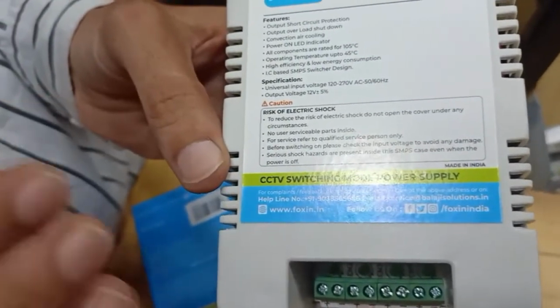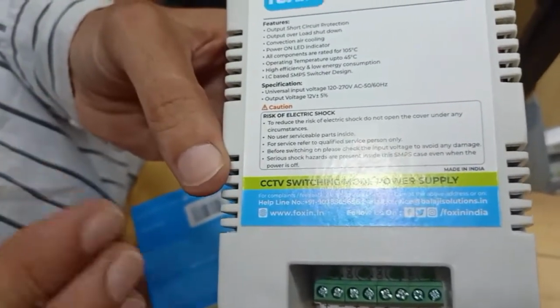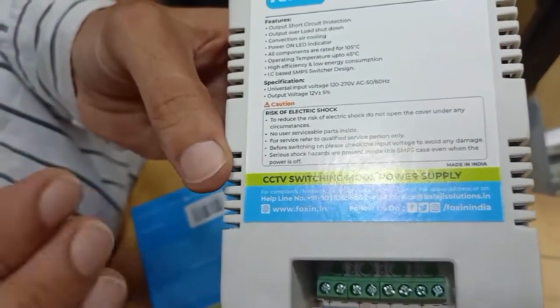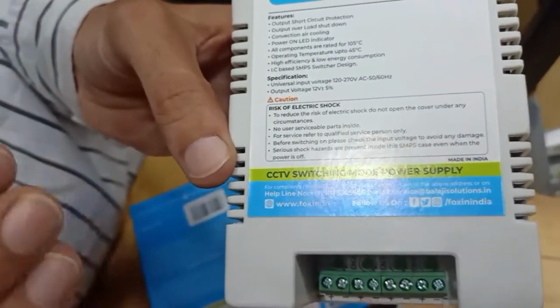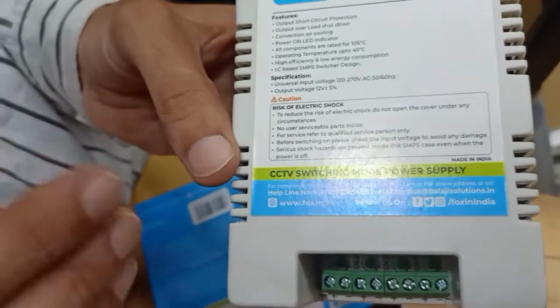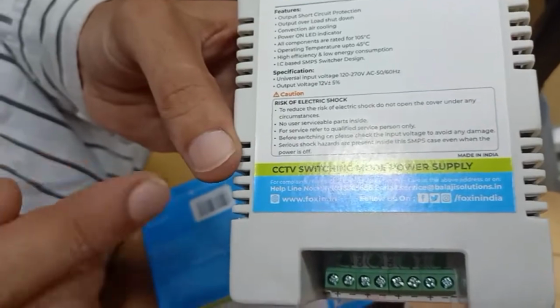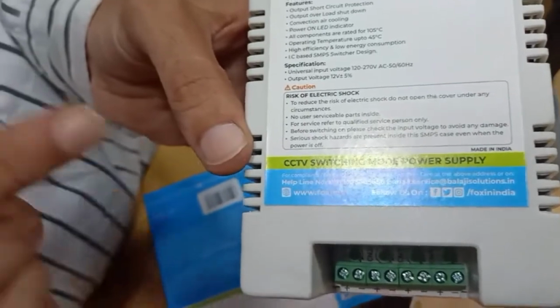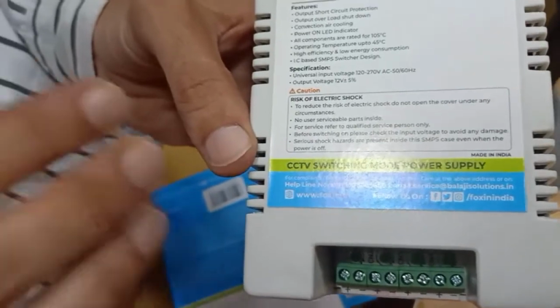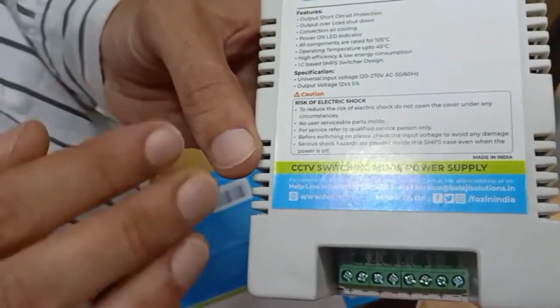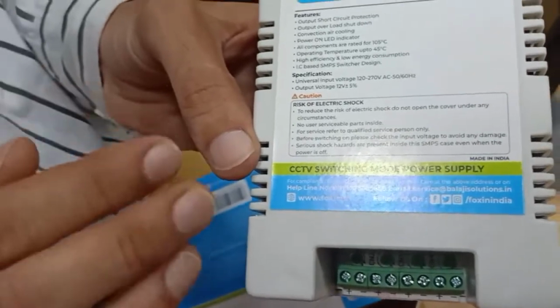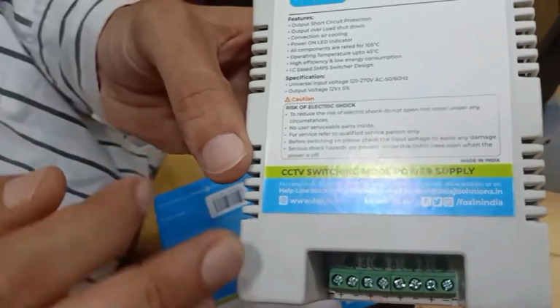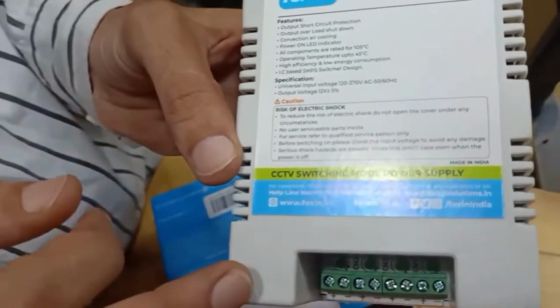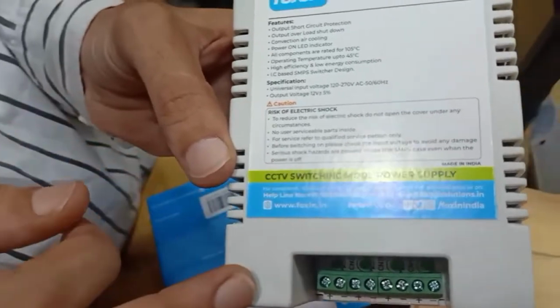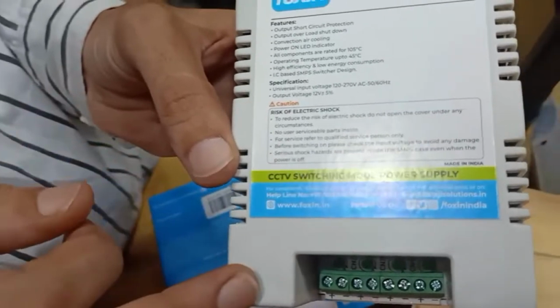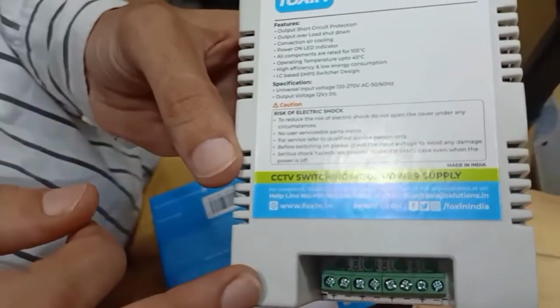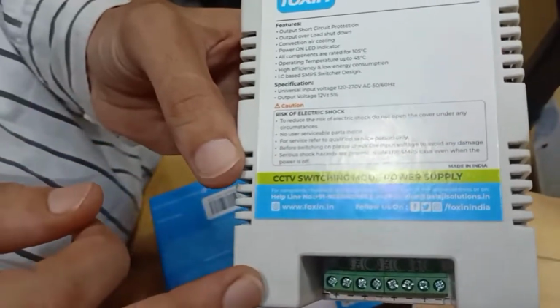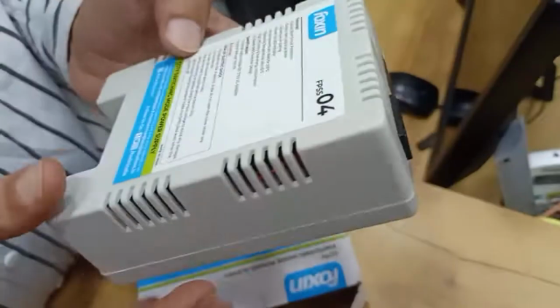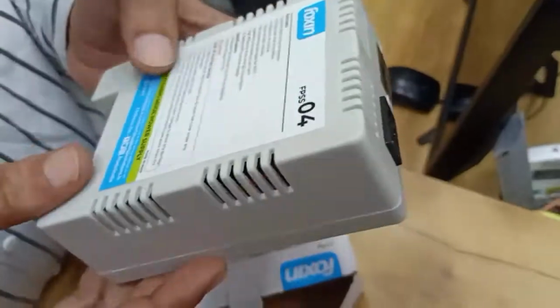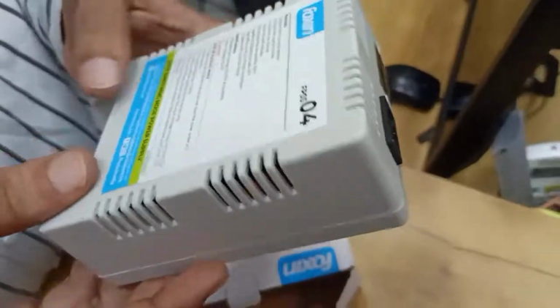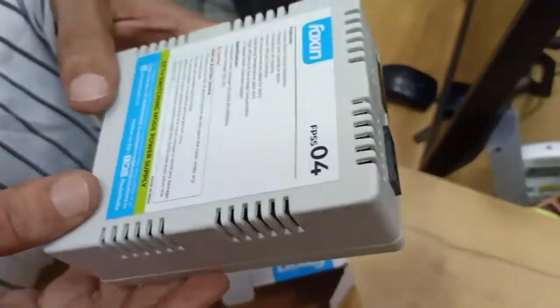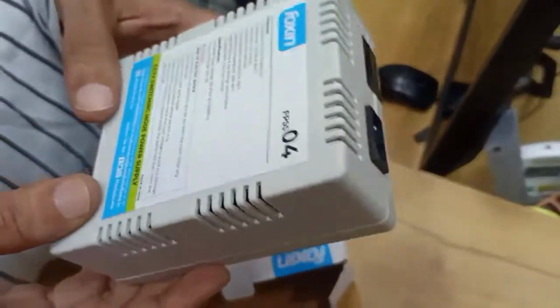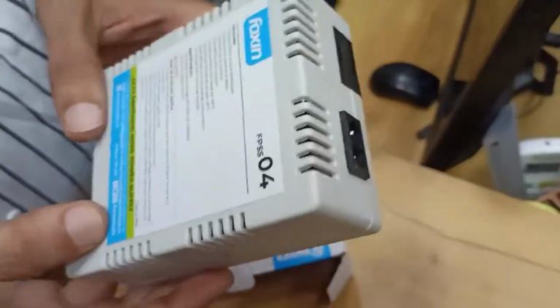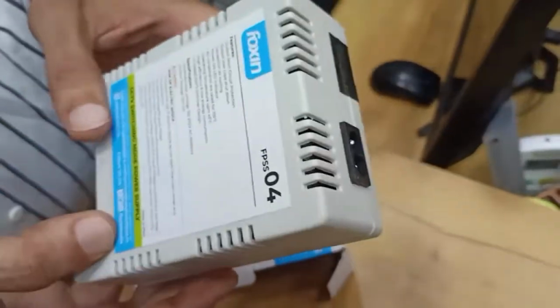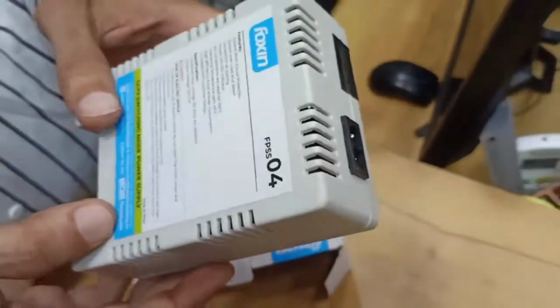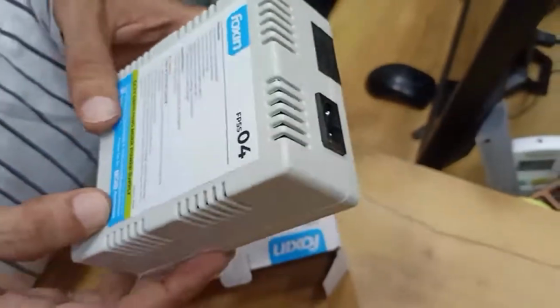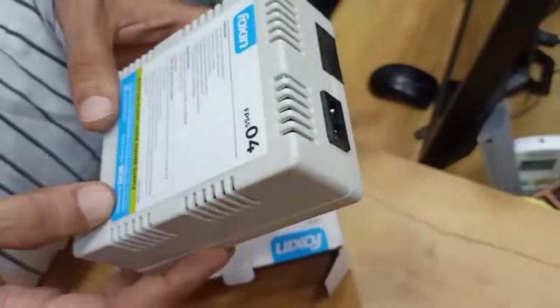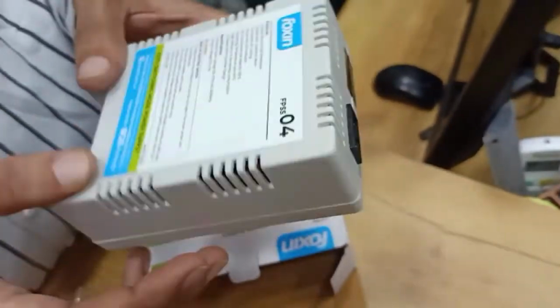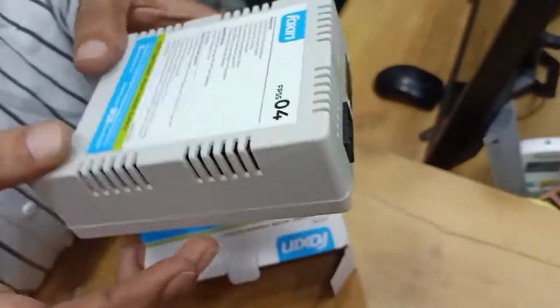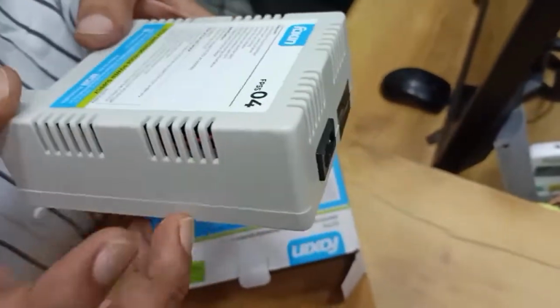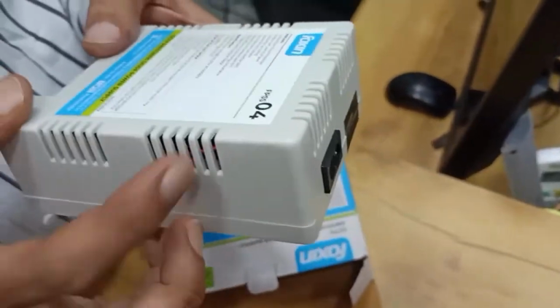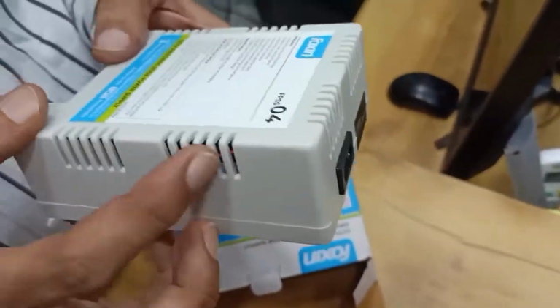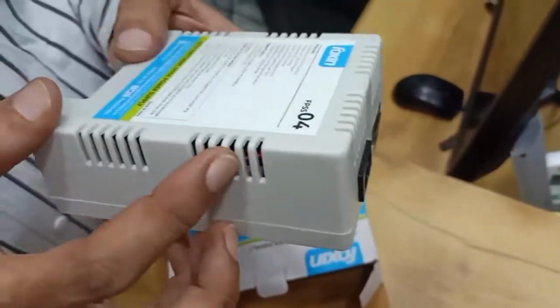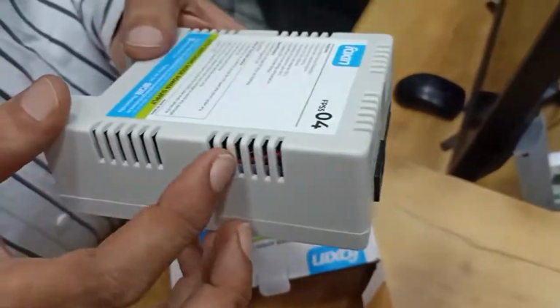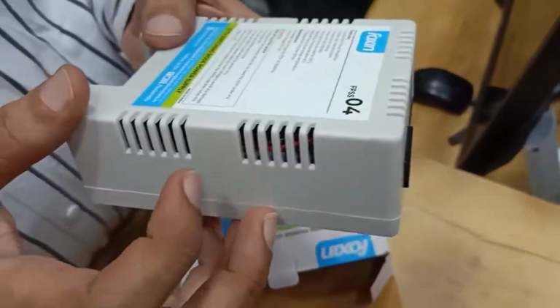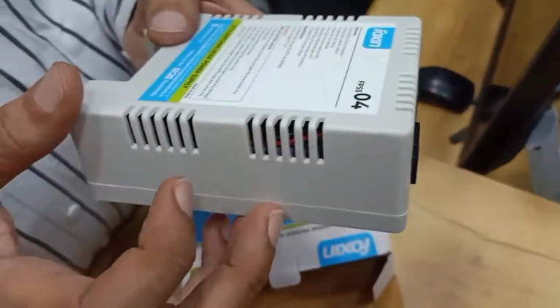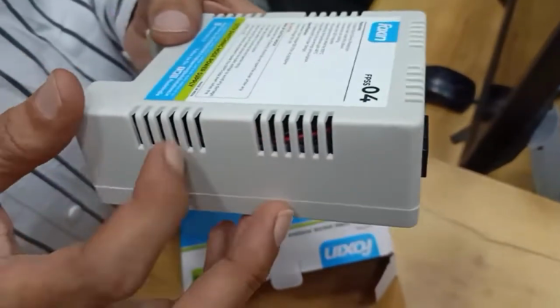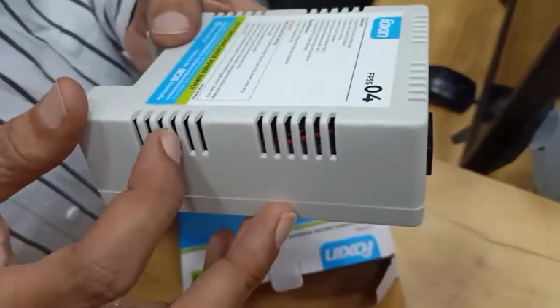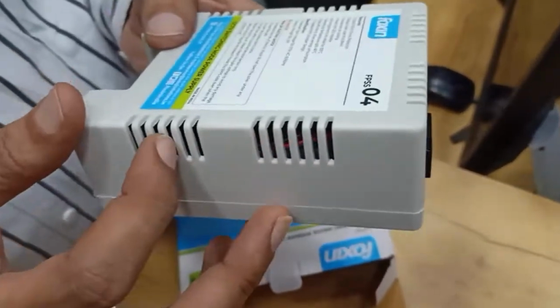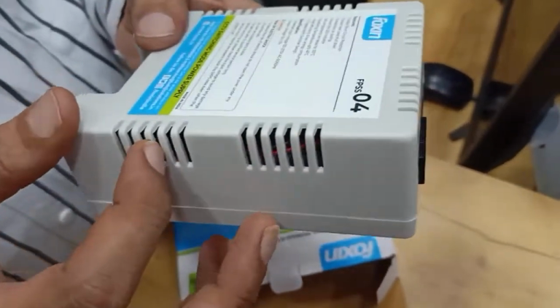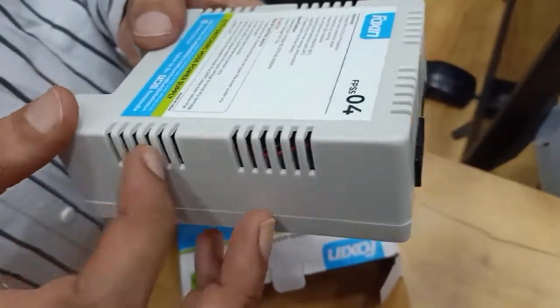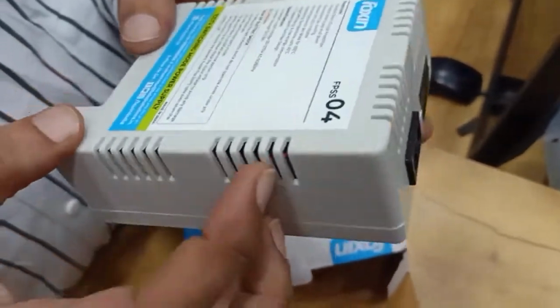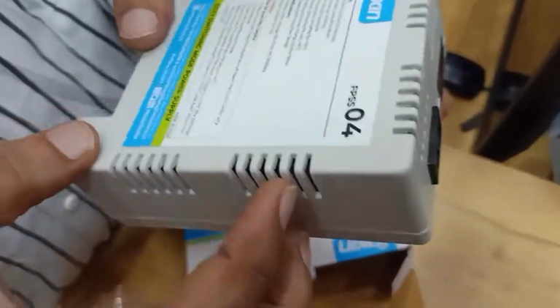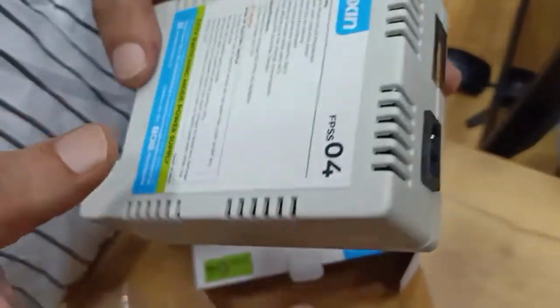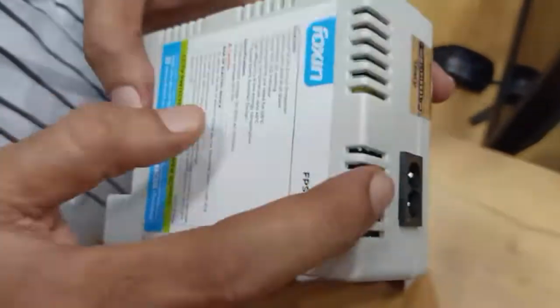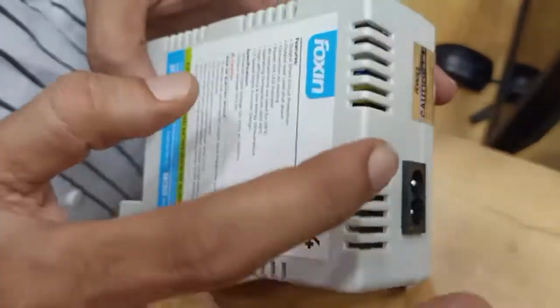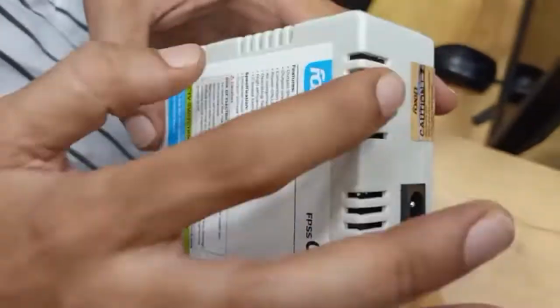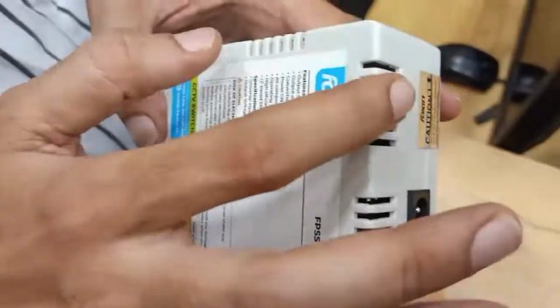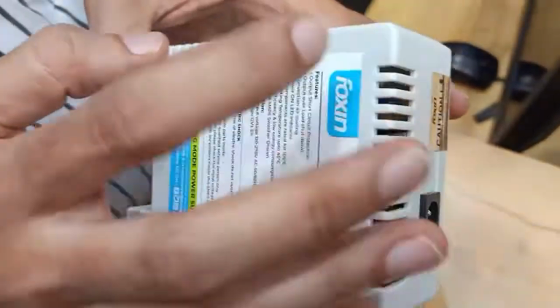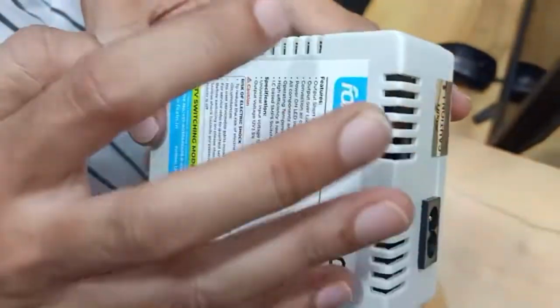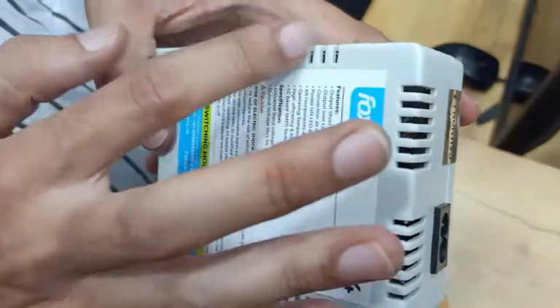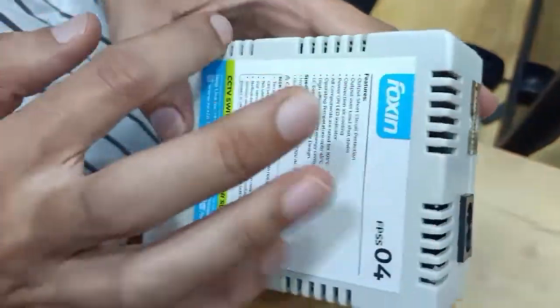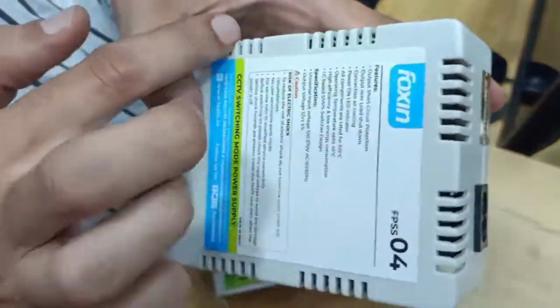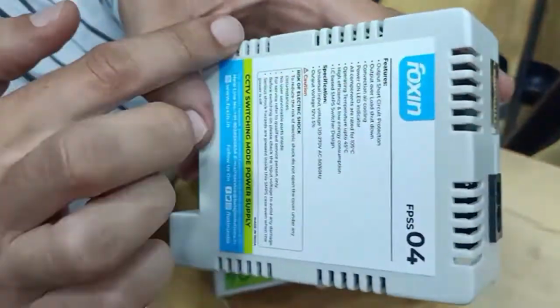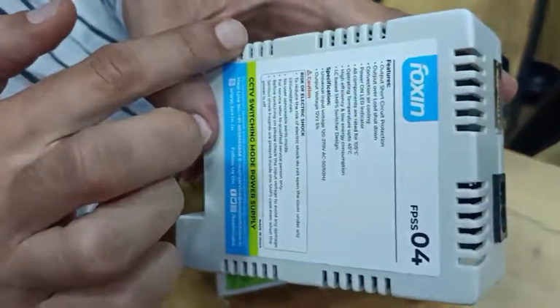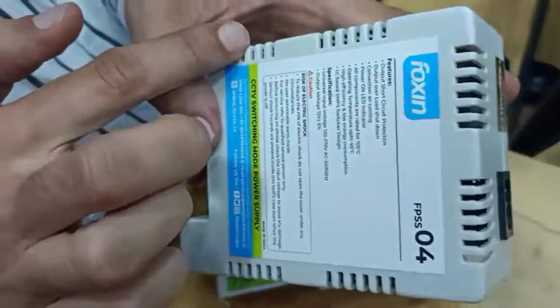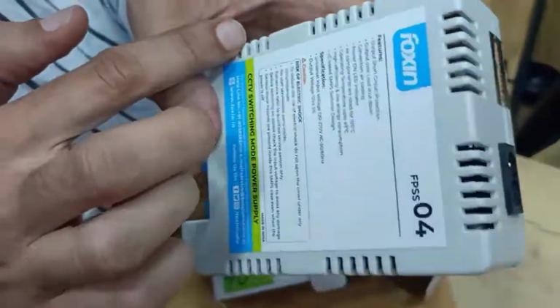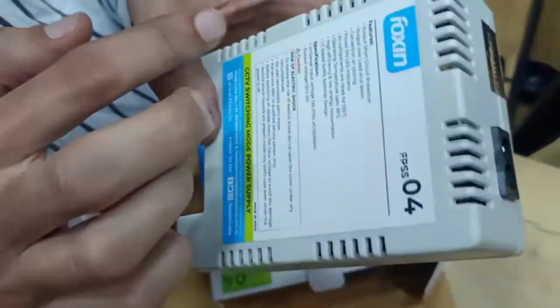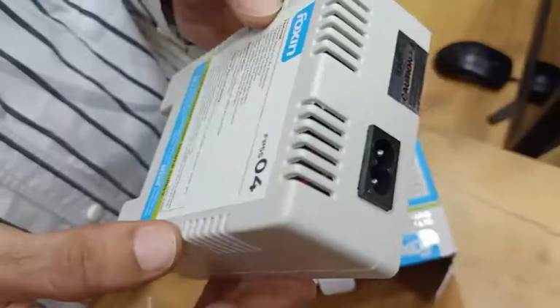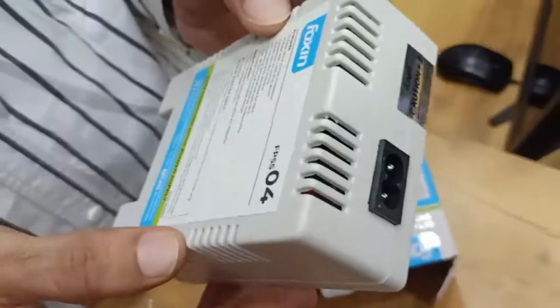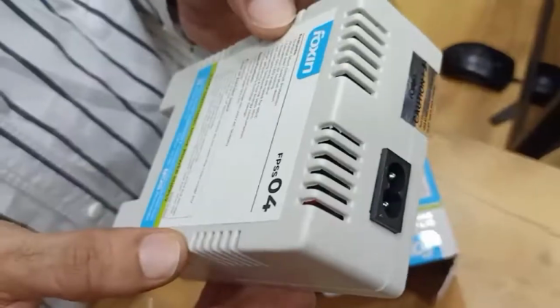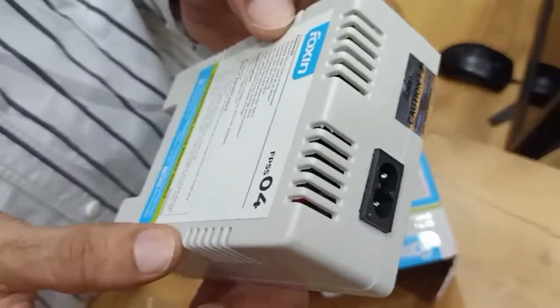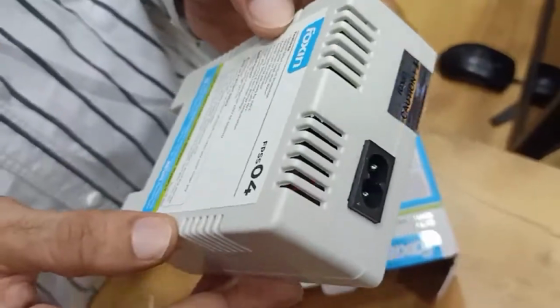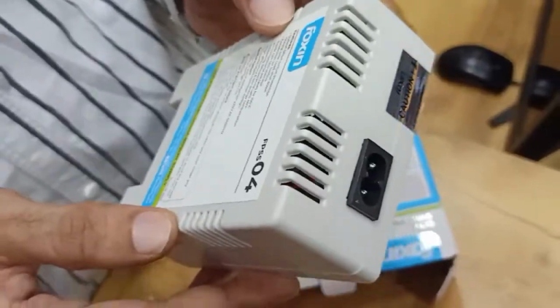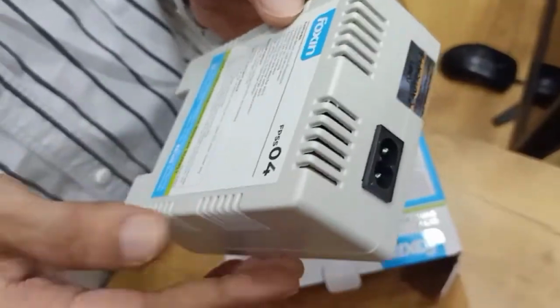Must read these points. After this, there are some ventilation ports for reducing the heat.